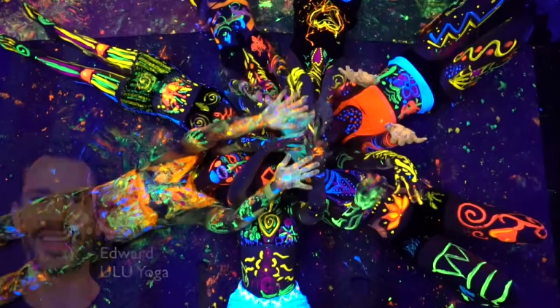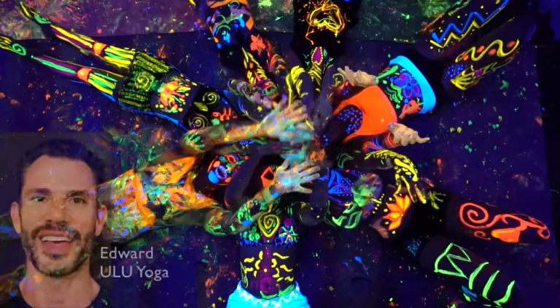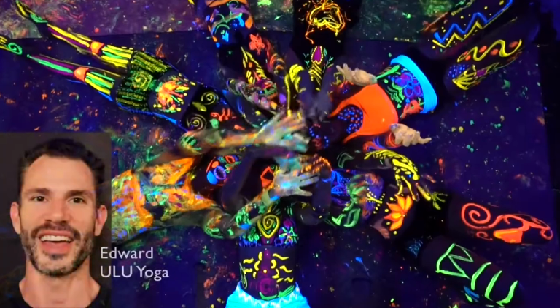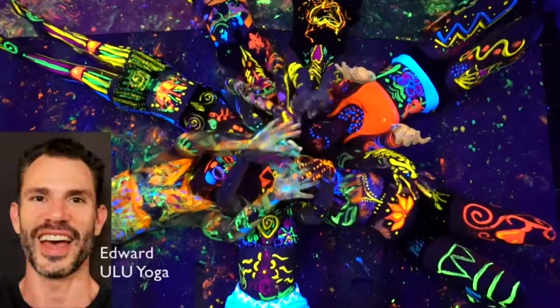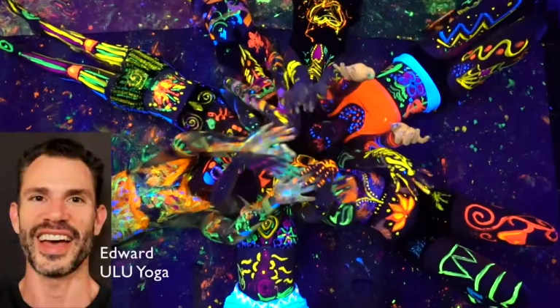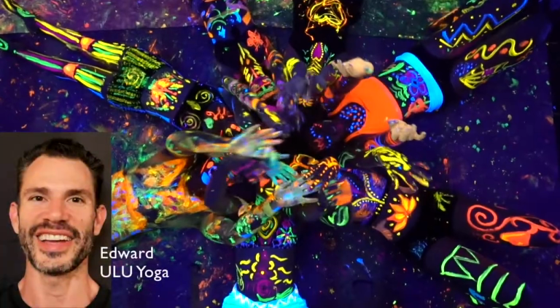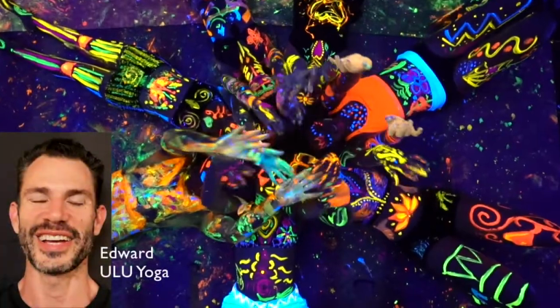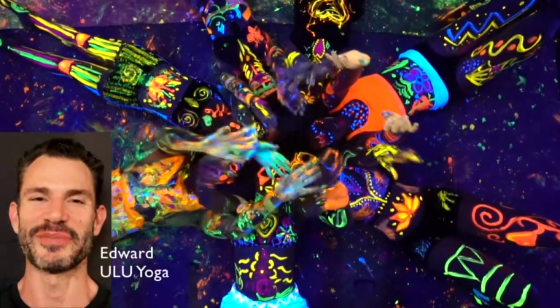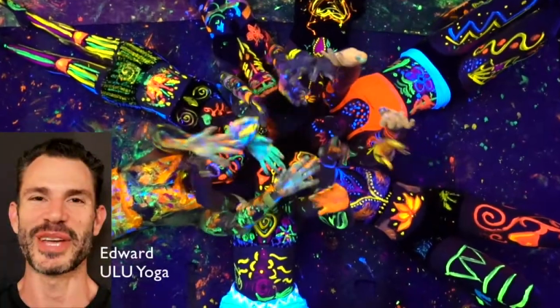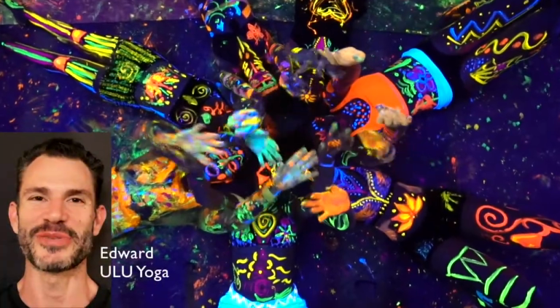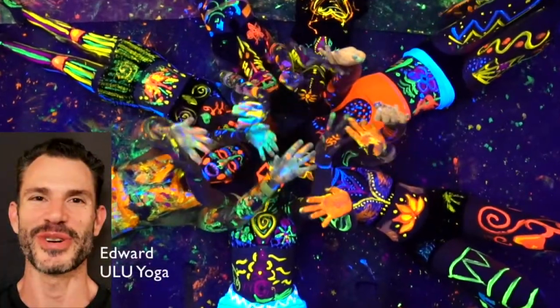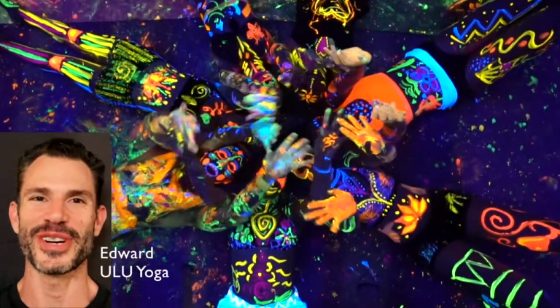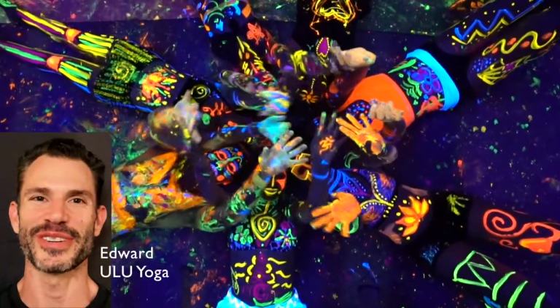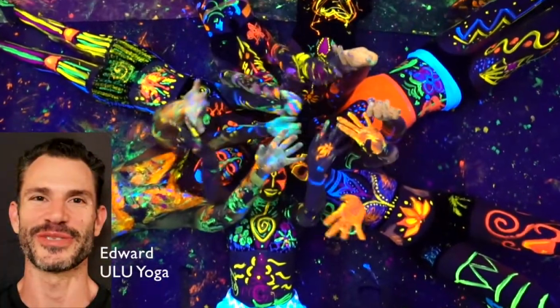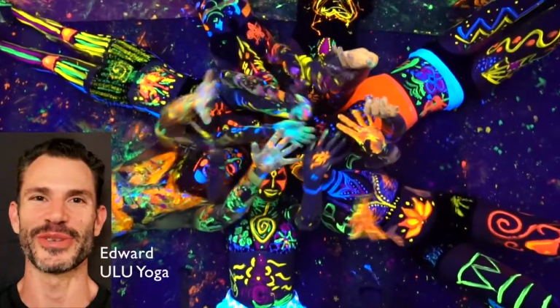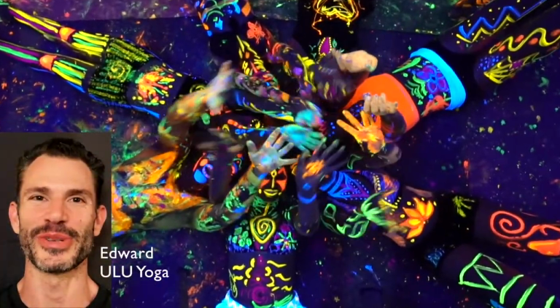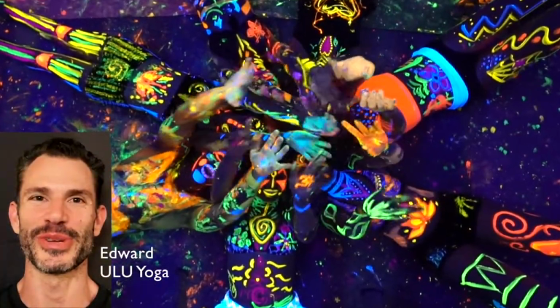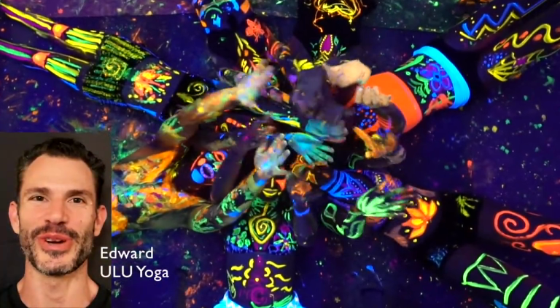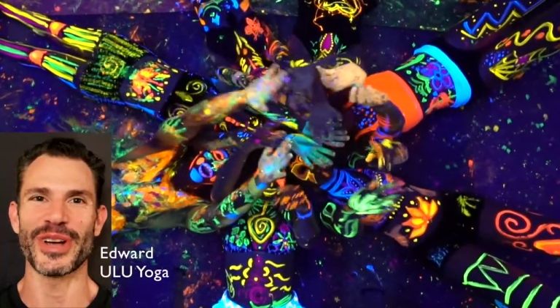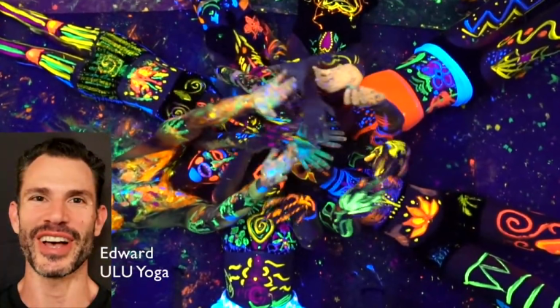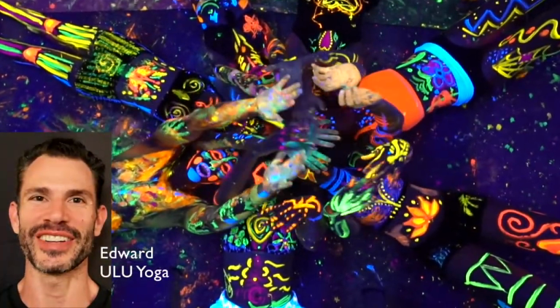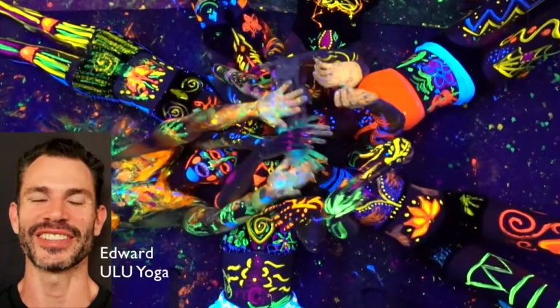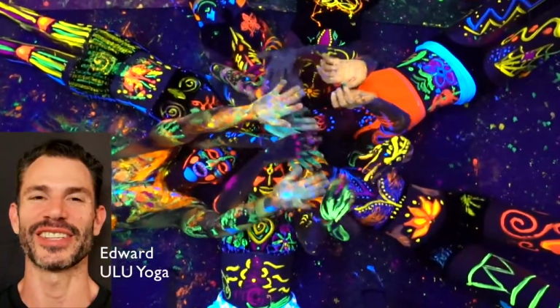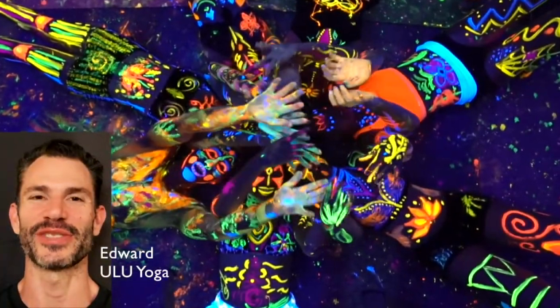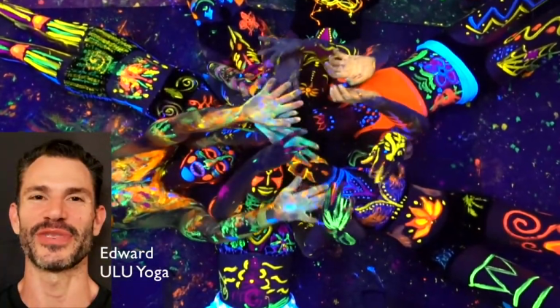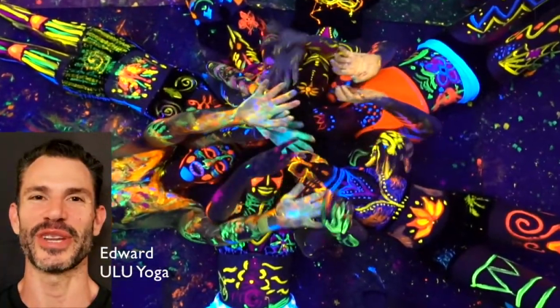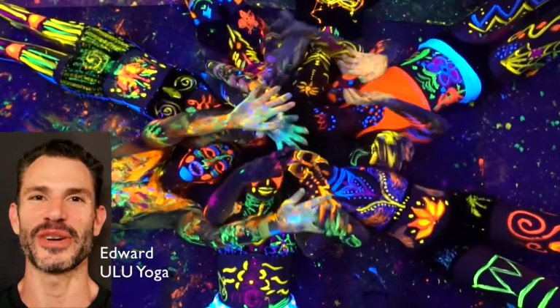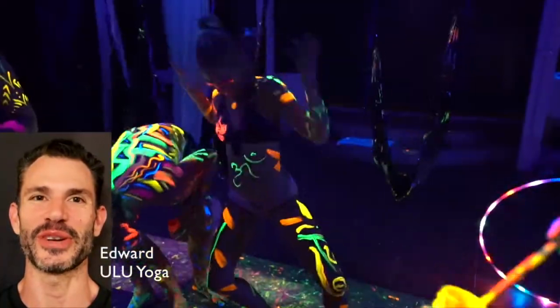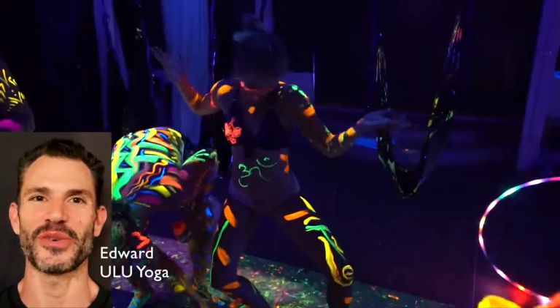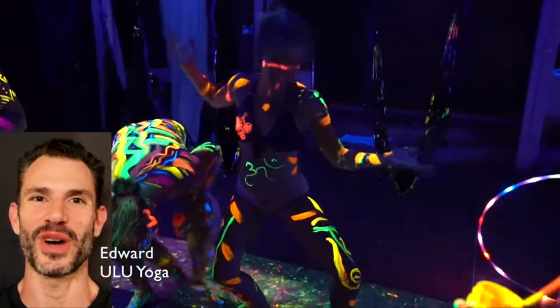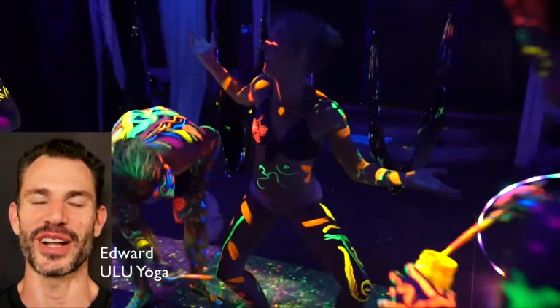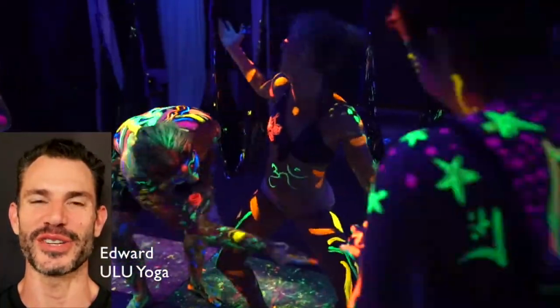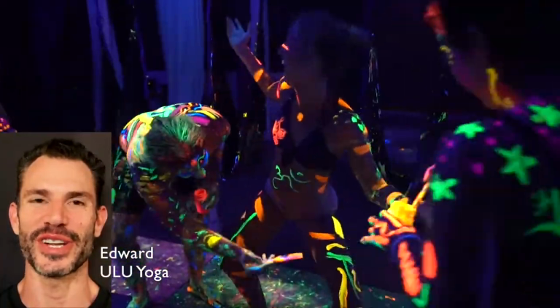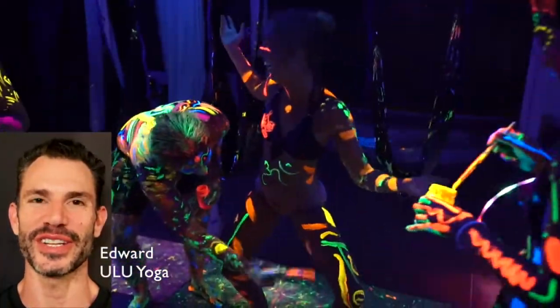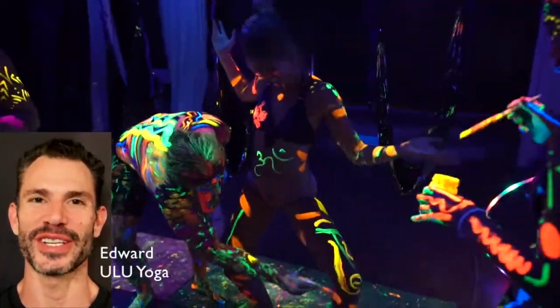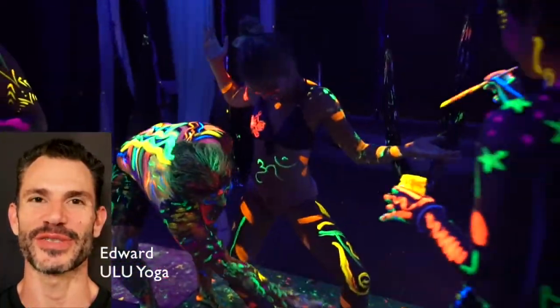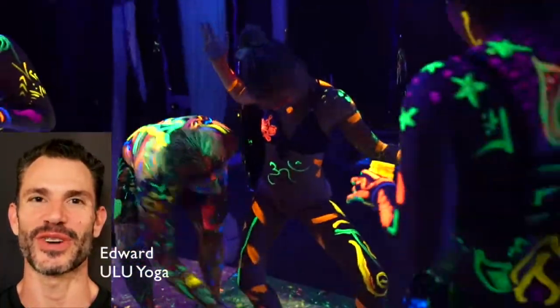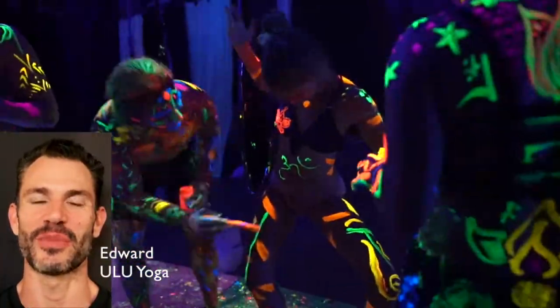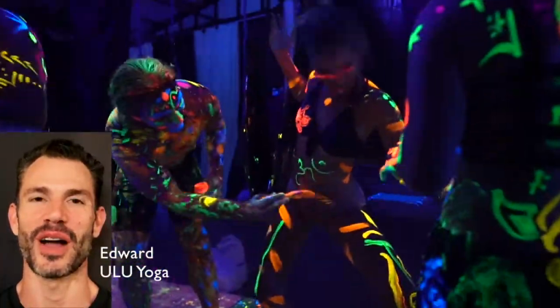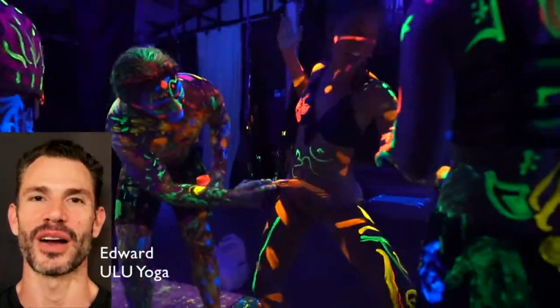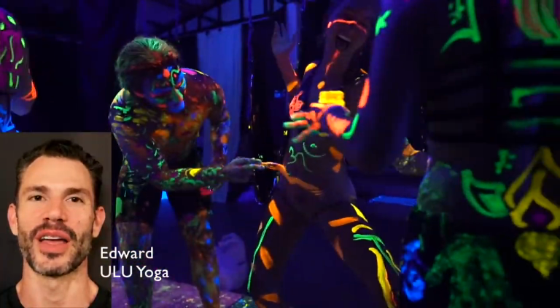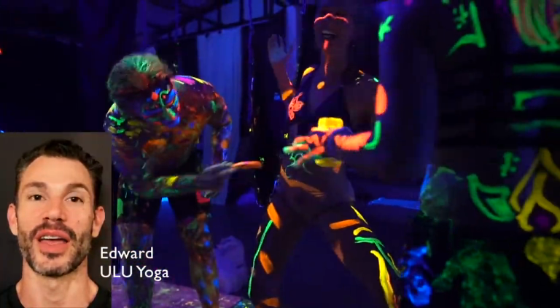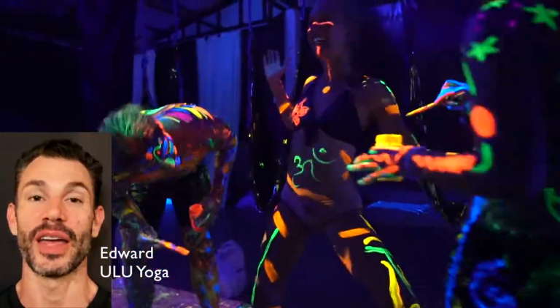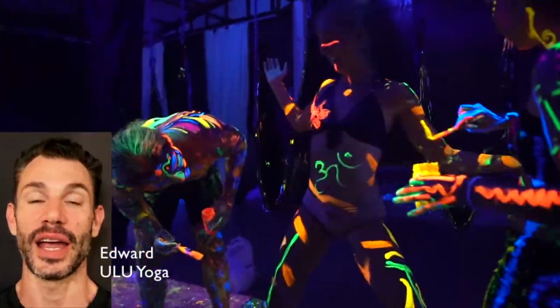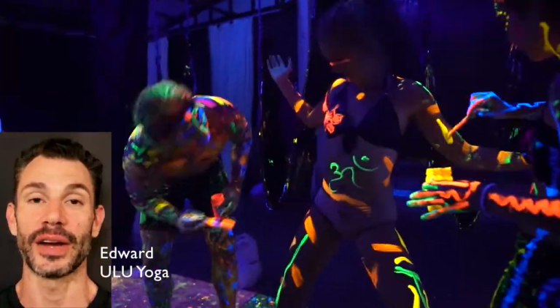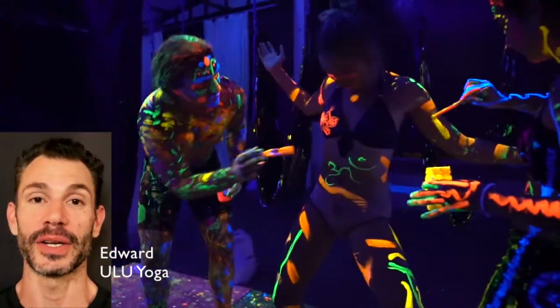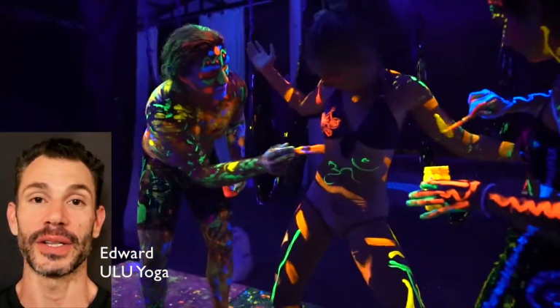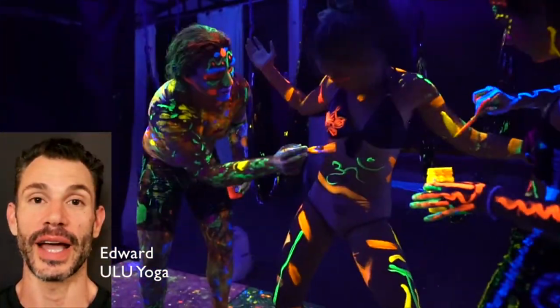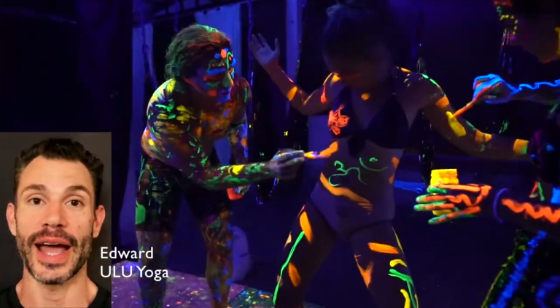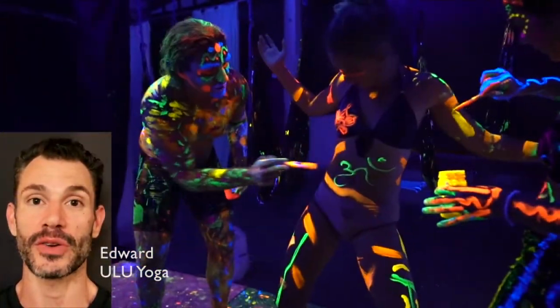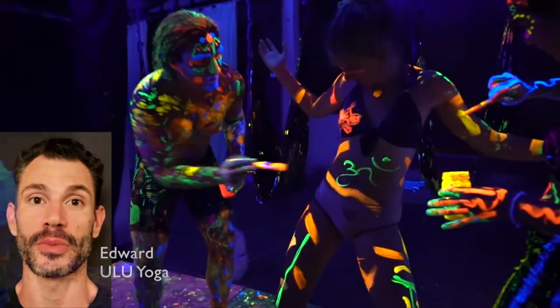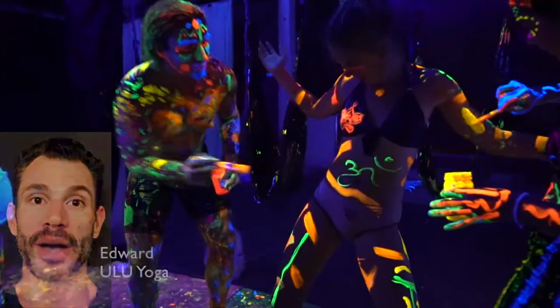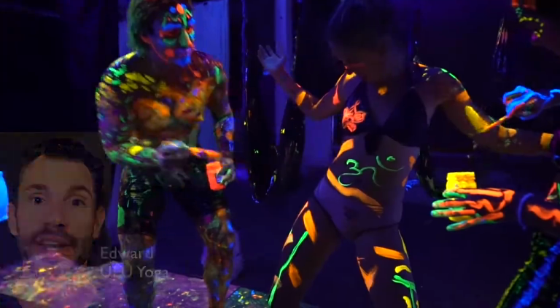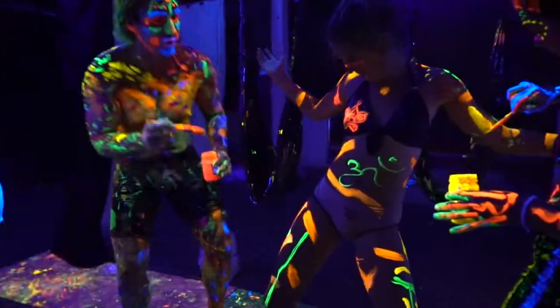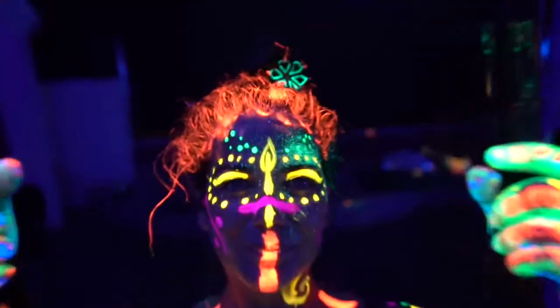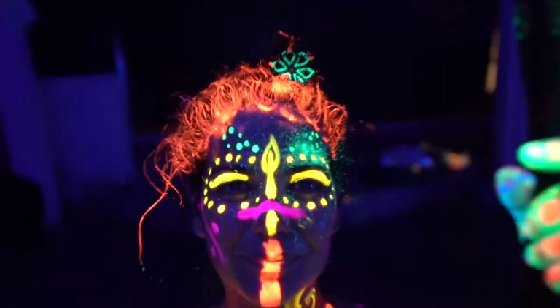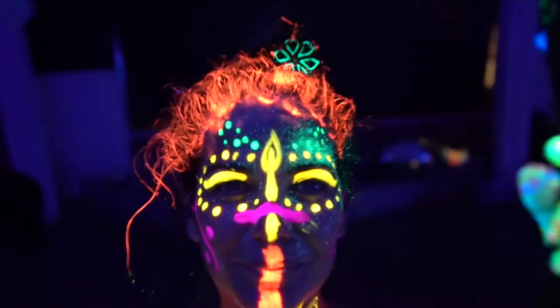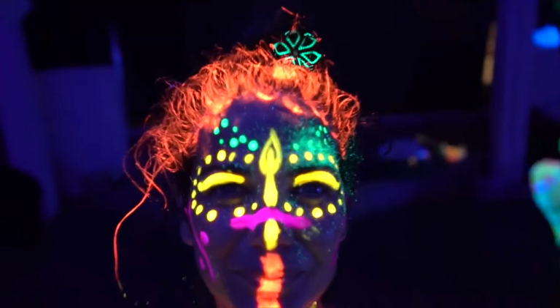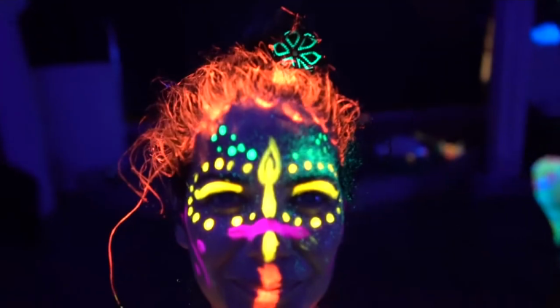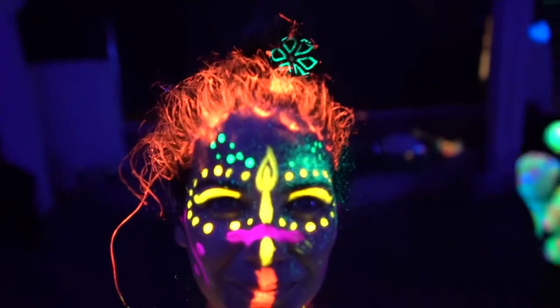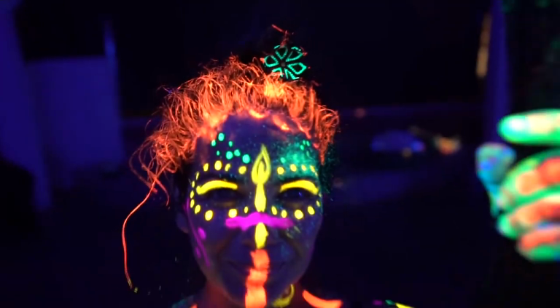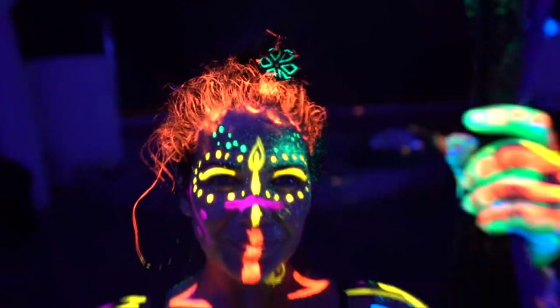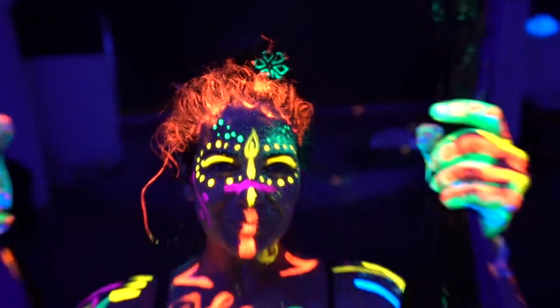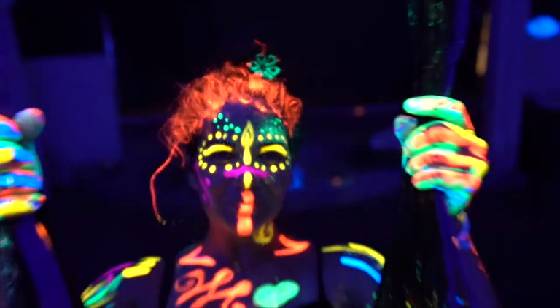Hi, I'm Edward of Ulu Yoga, and this video you're watching is from our aerial acrobatic blacklight show.